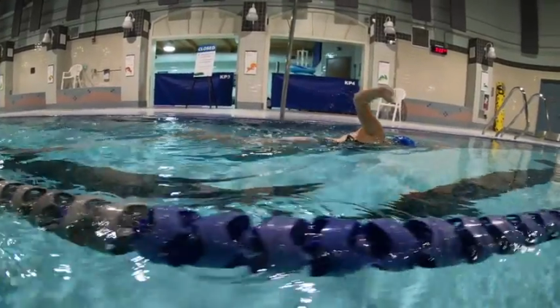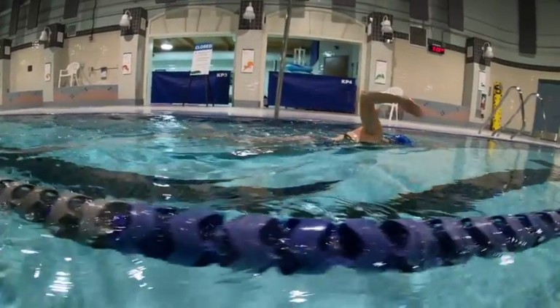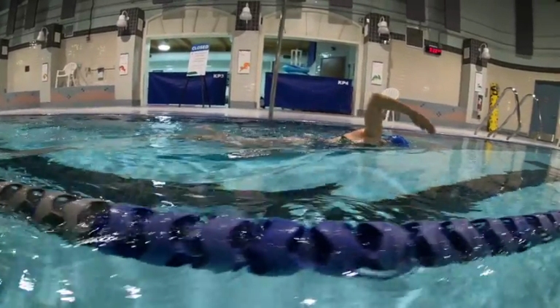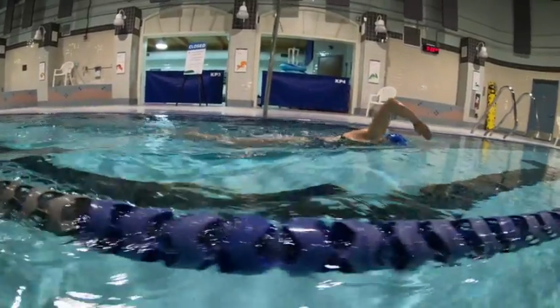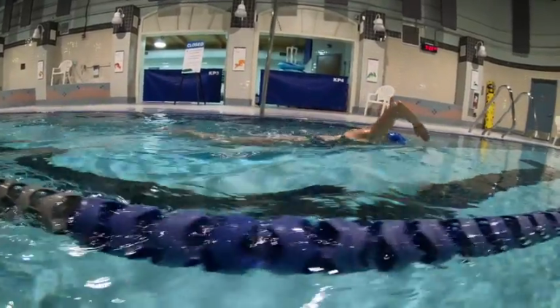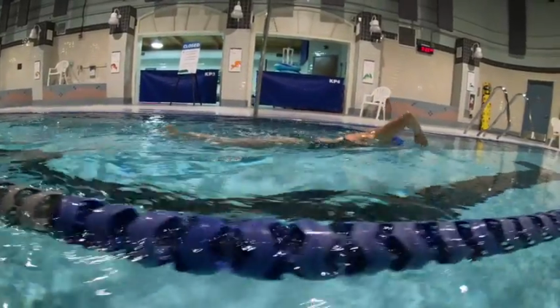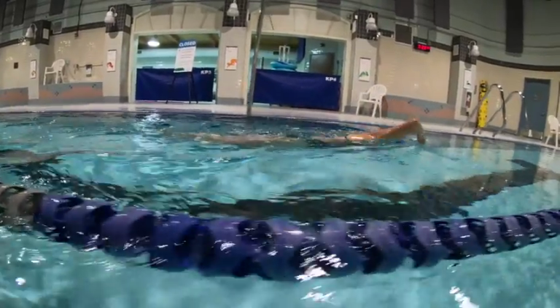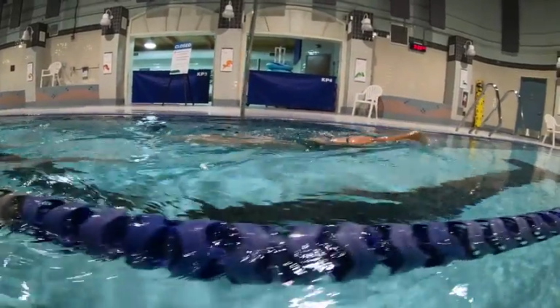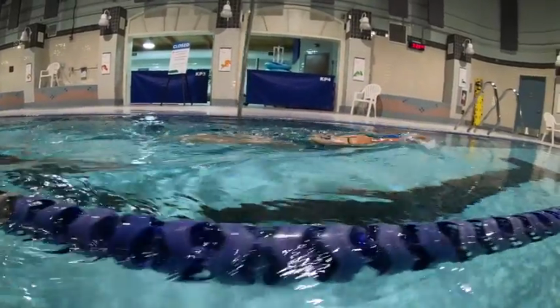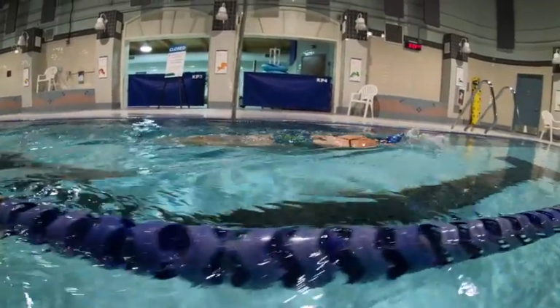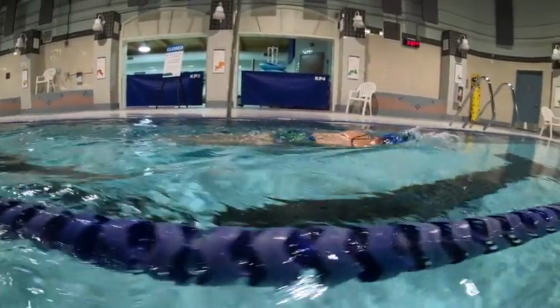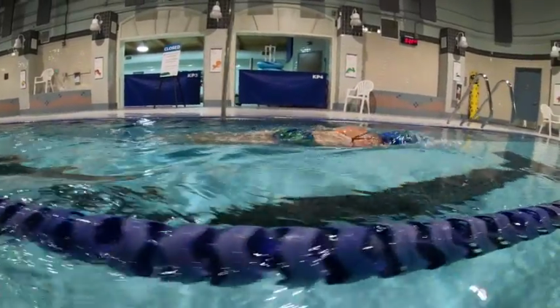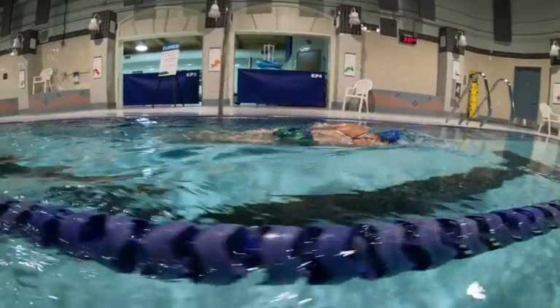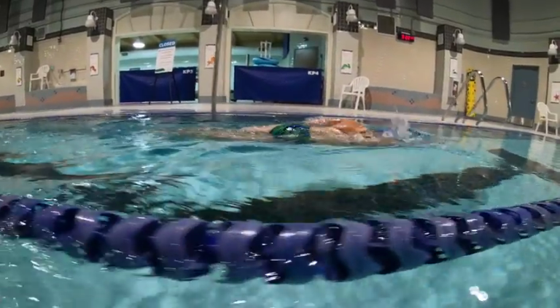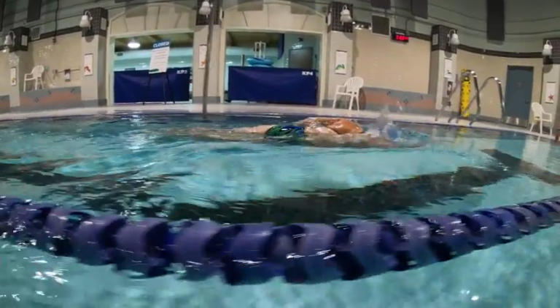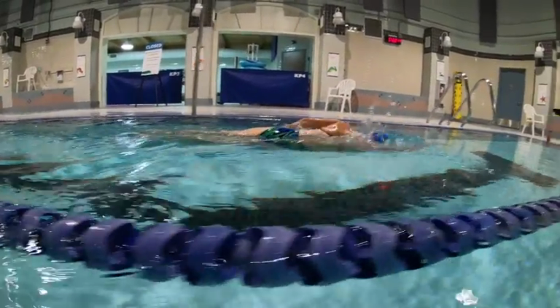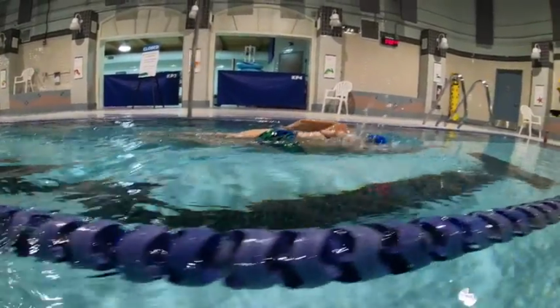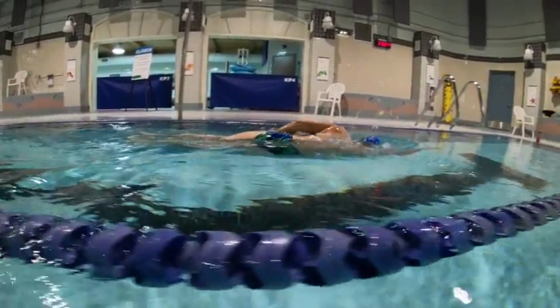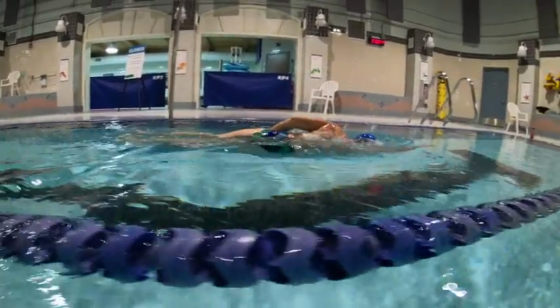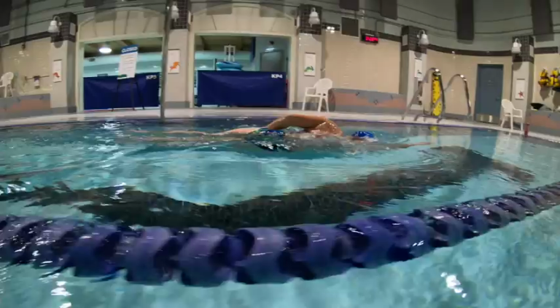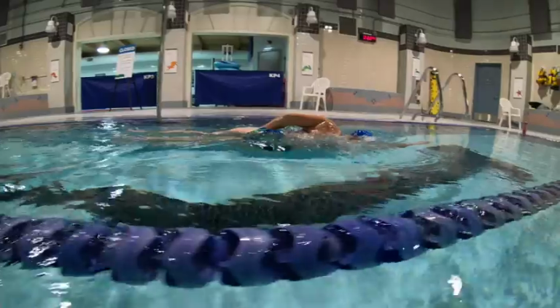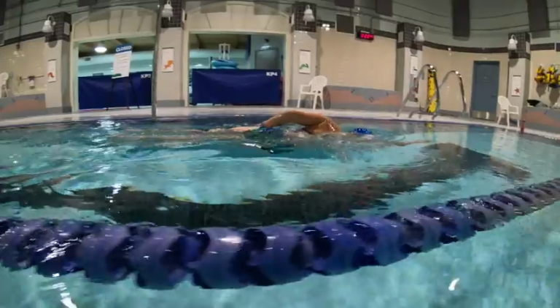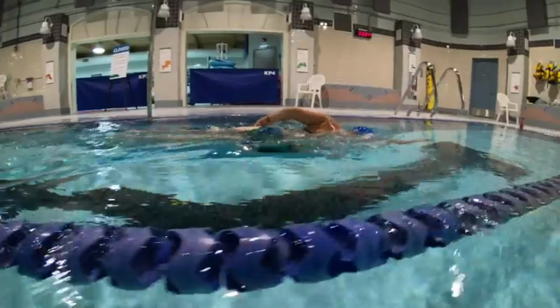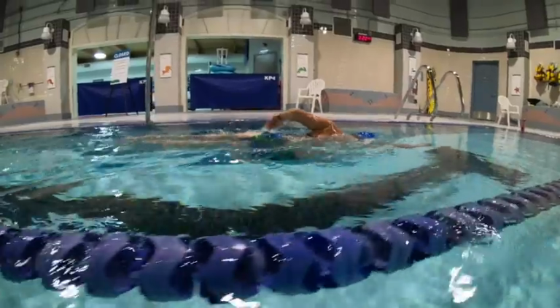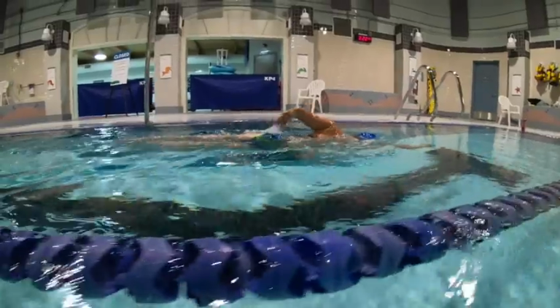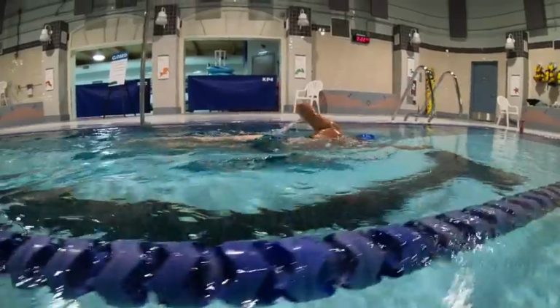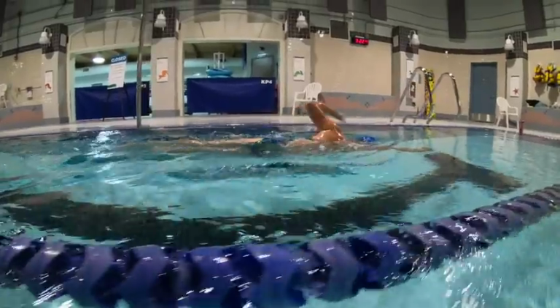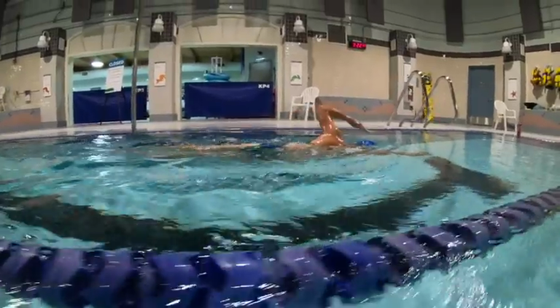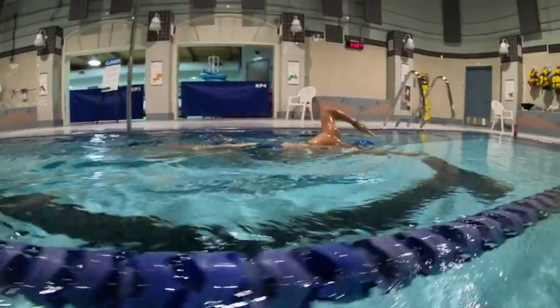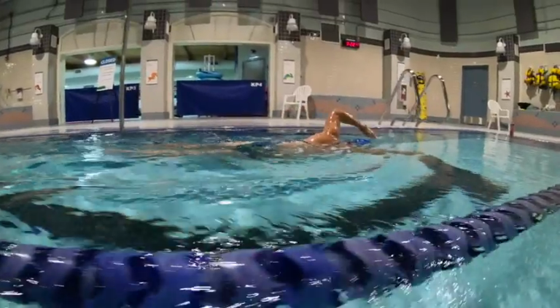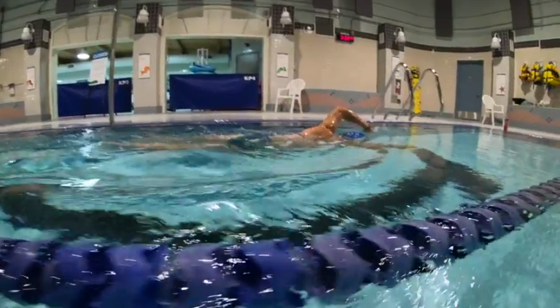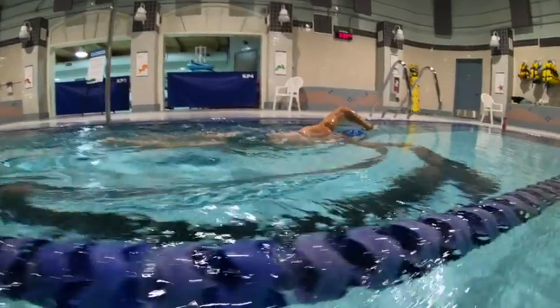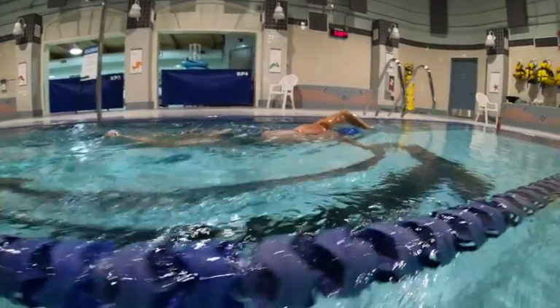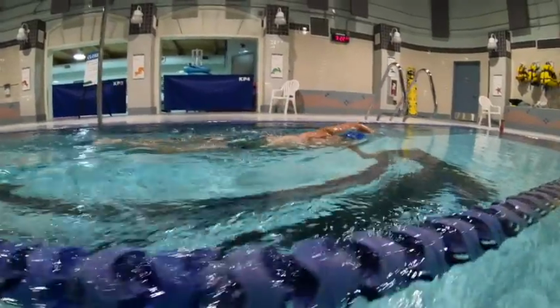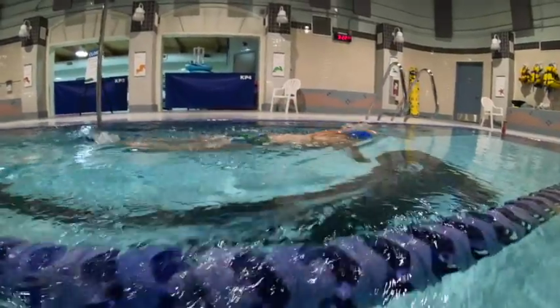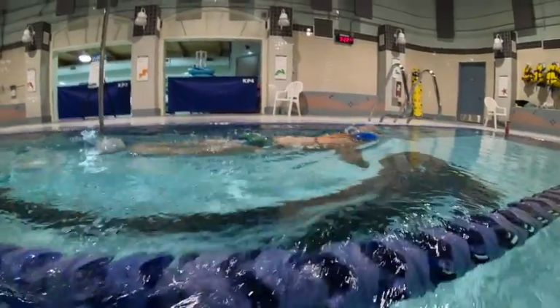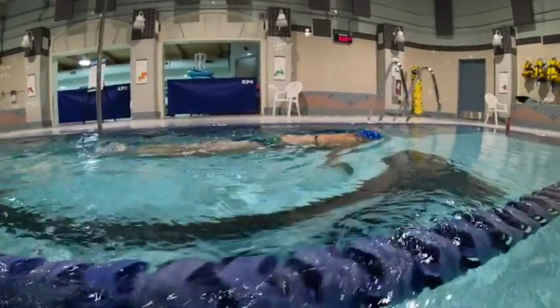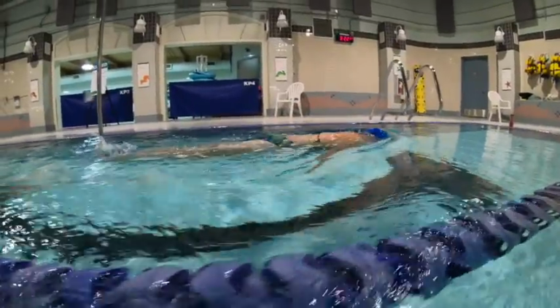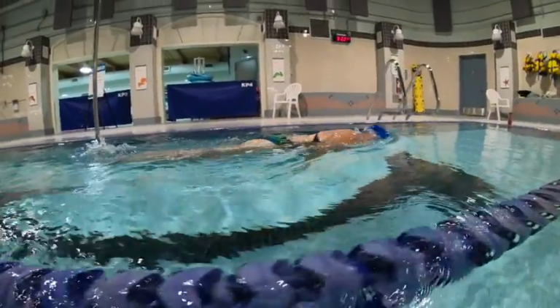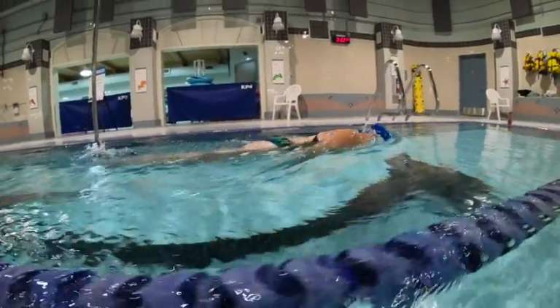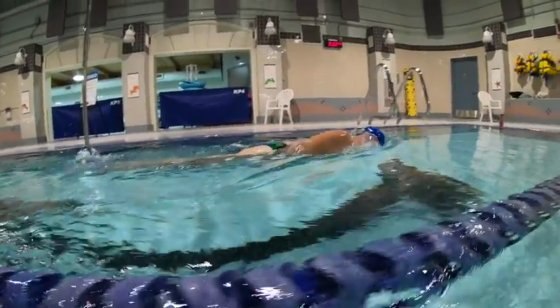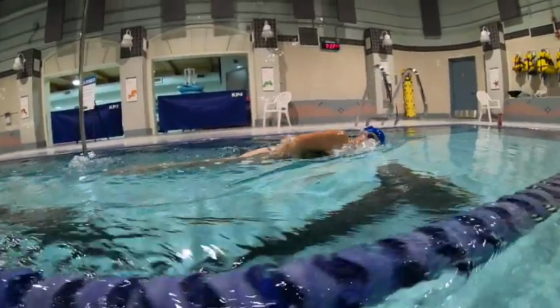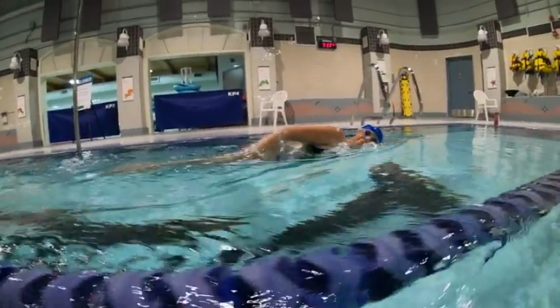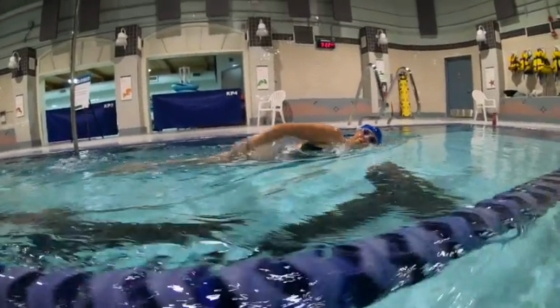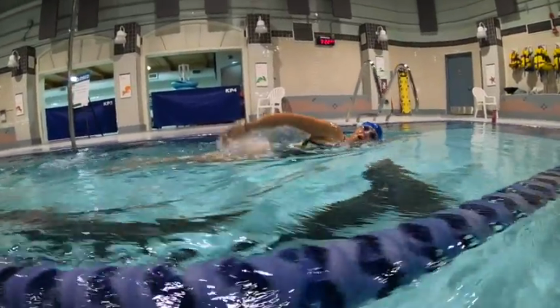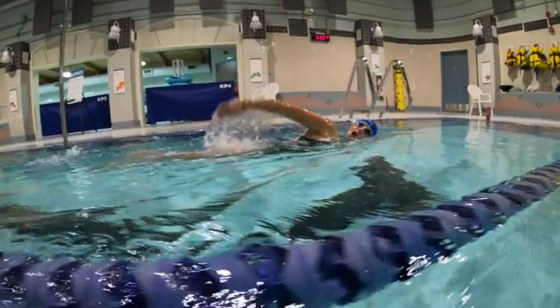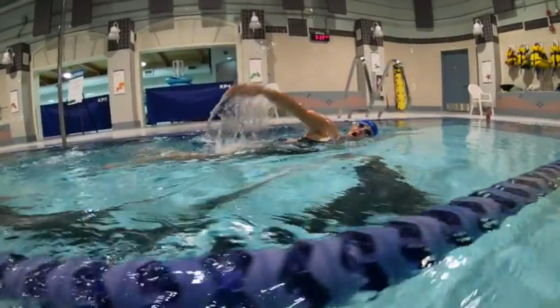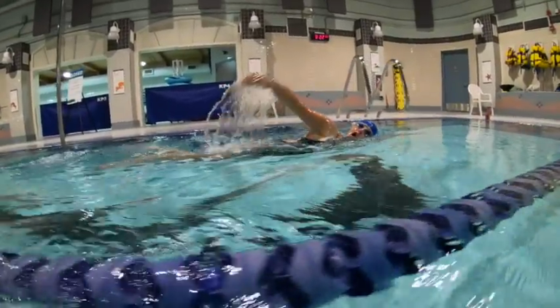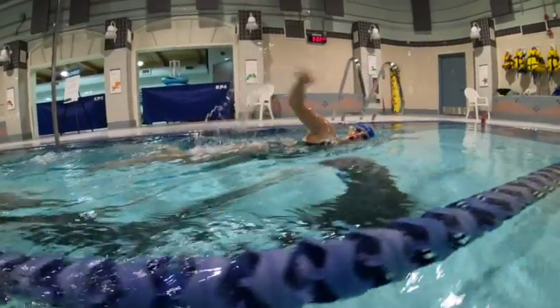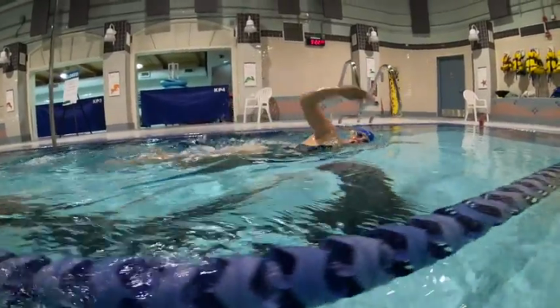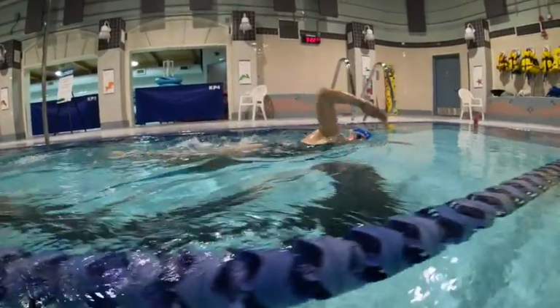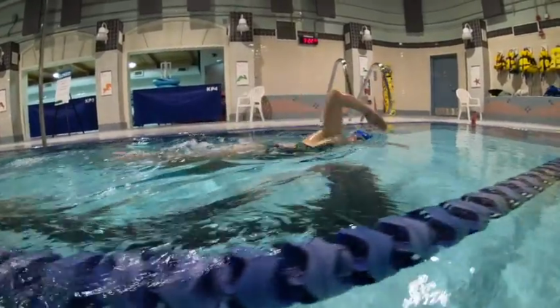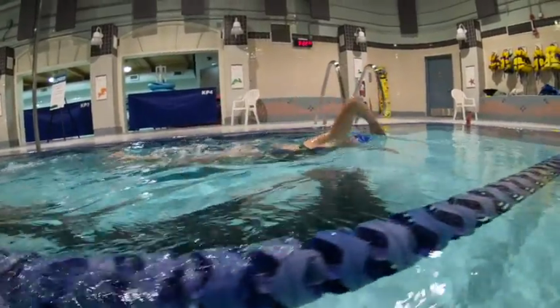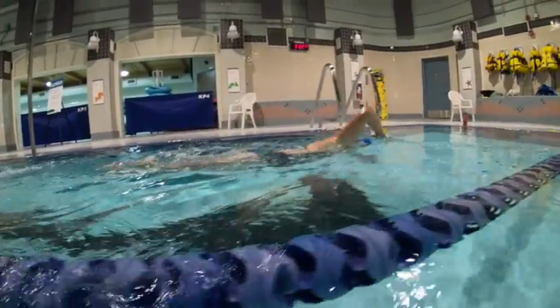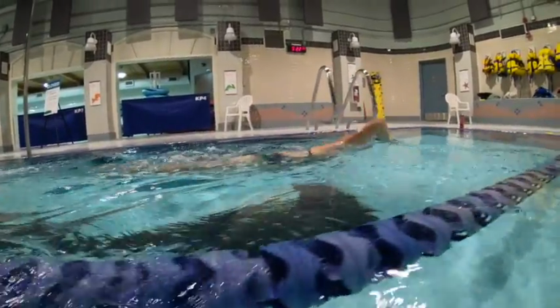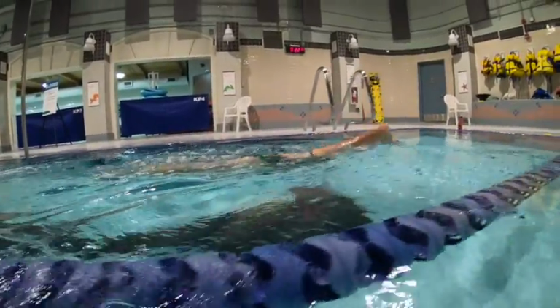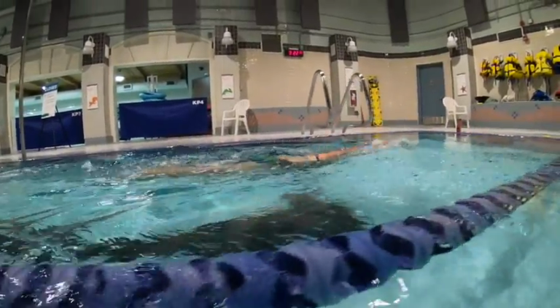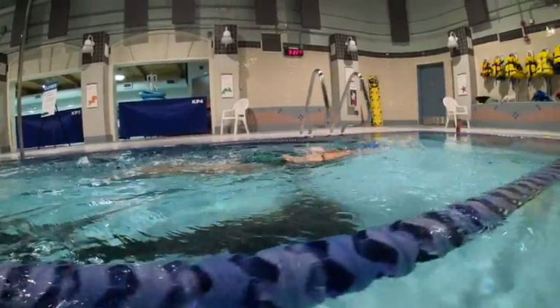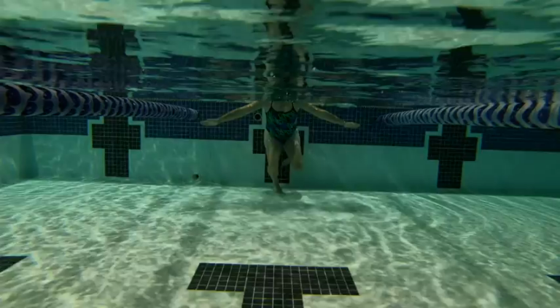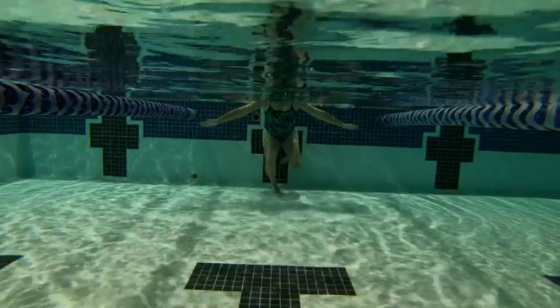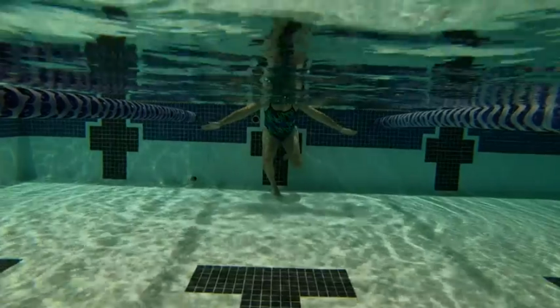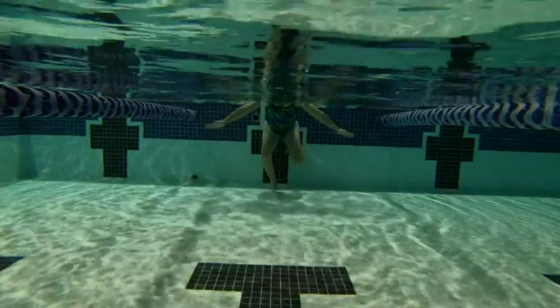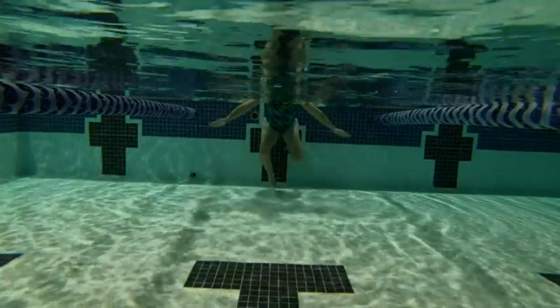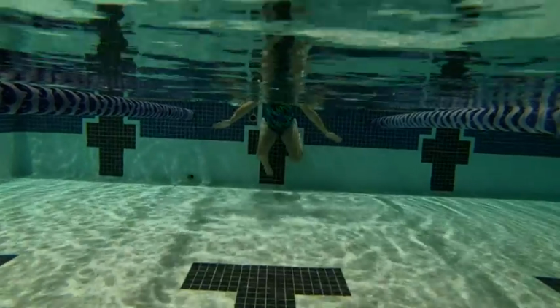A little bit more focus on the elbow — bringing the hands forward and just relaxing the lower arm a little bit more will help.